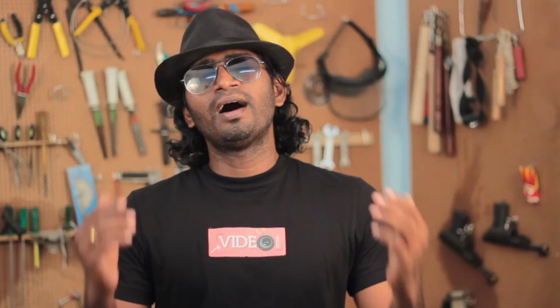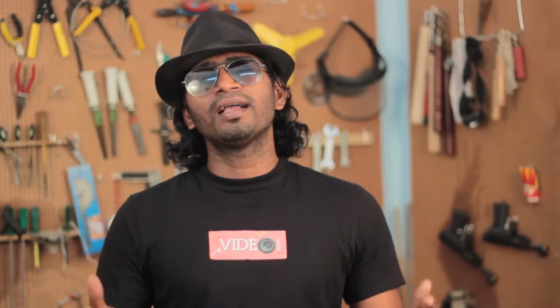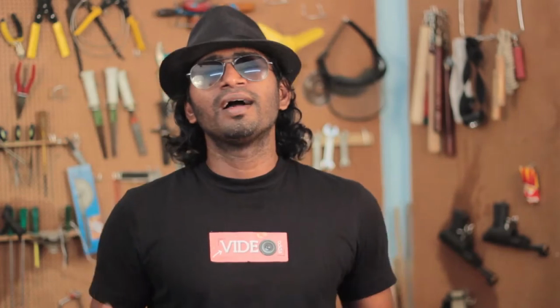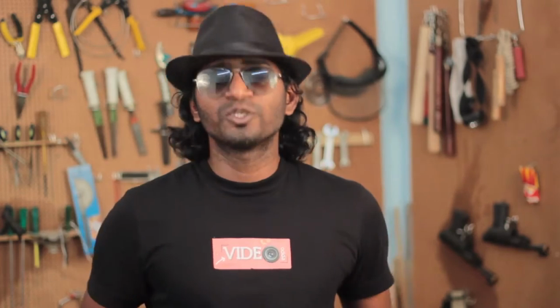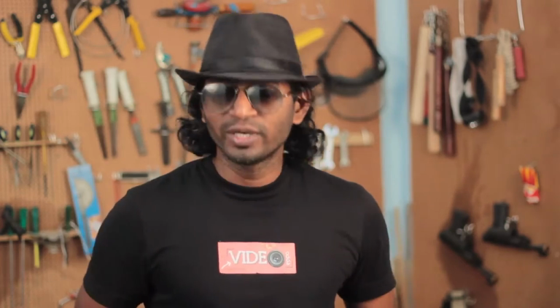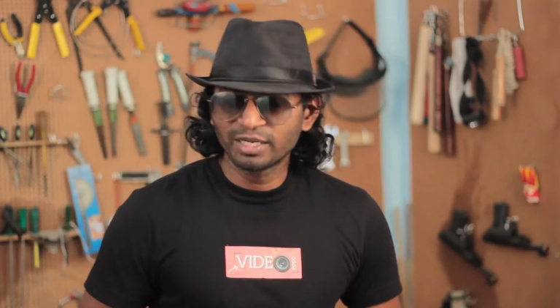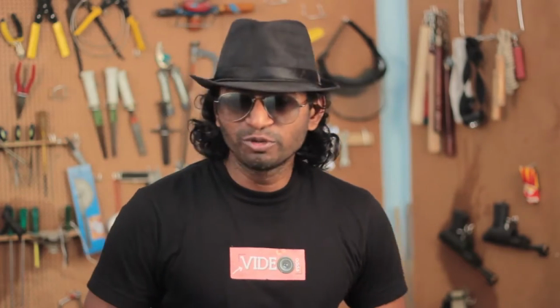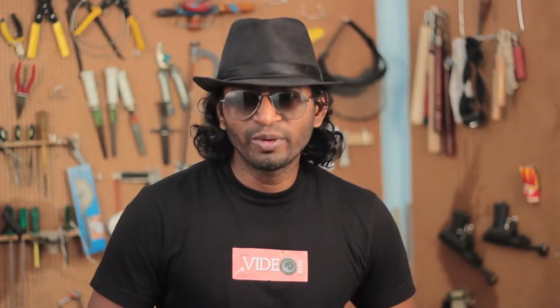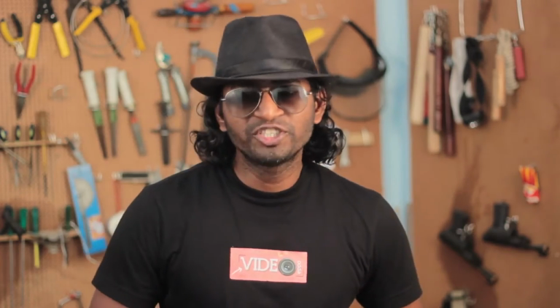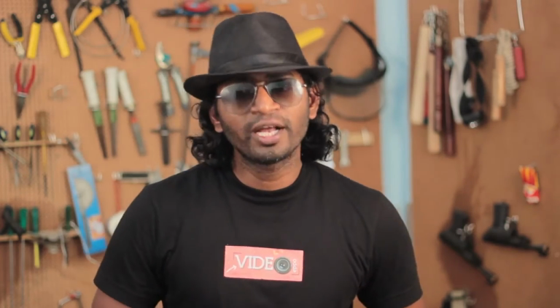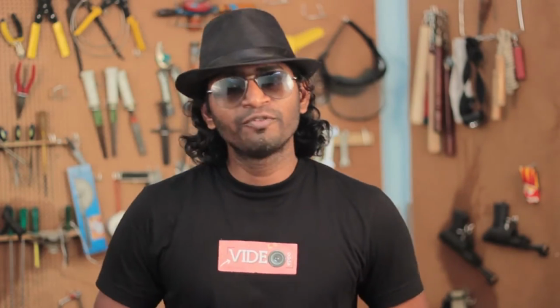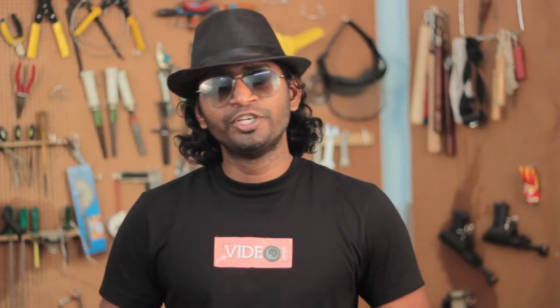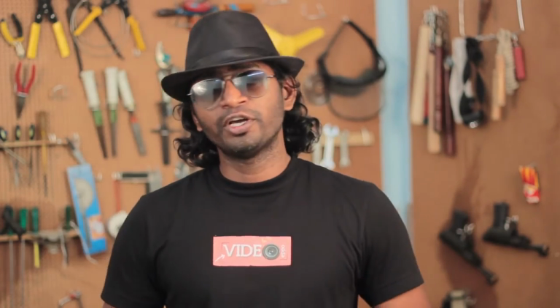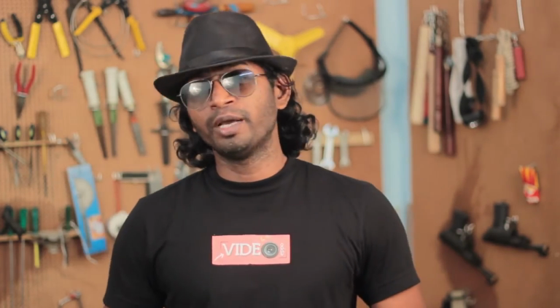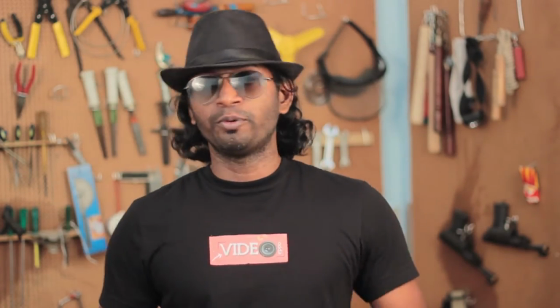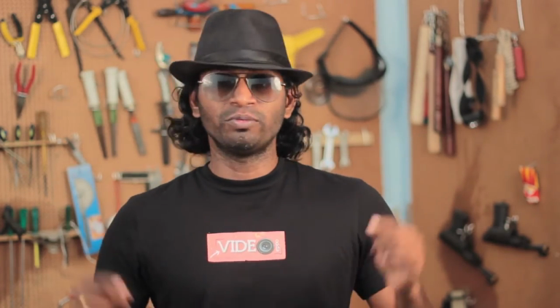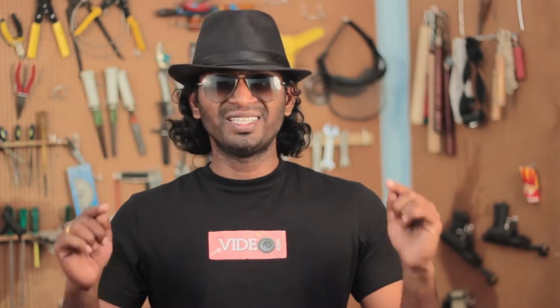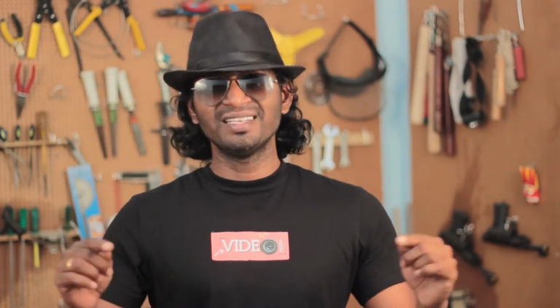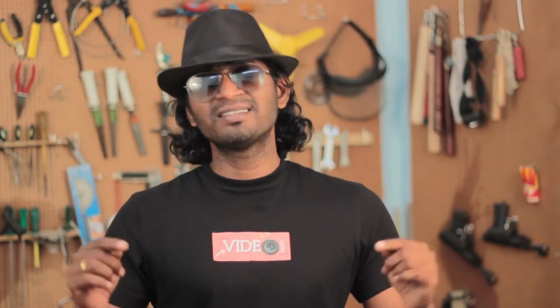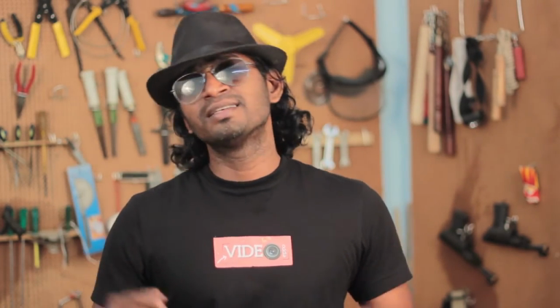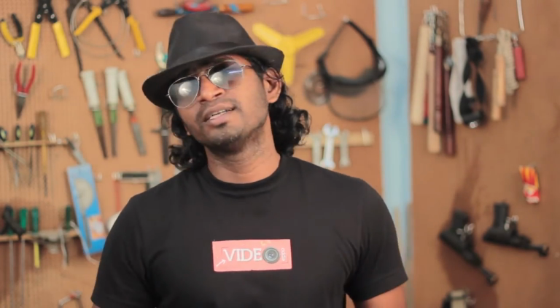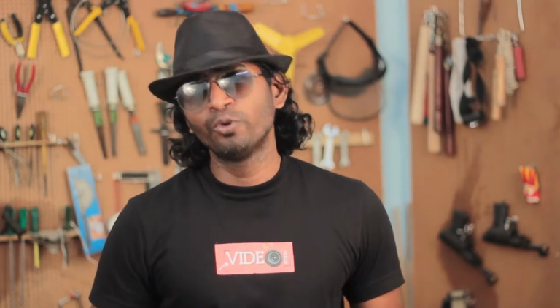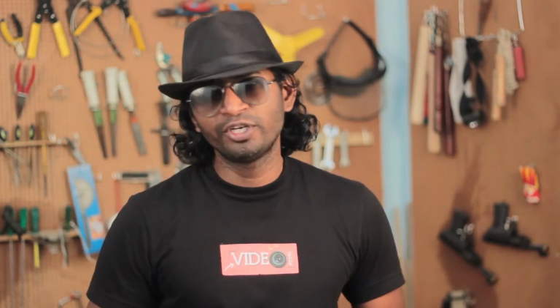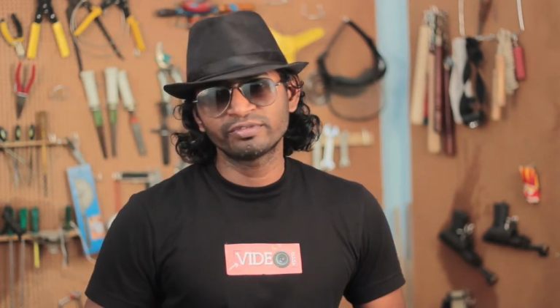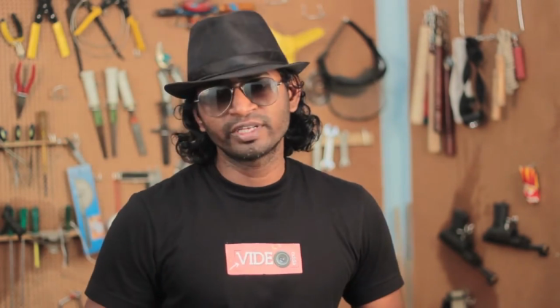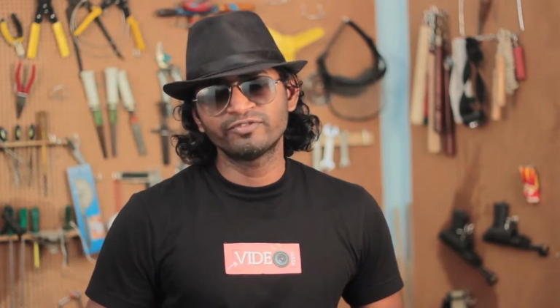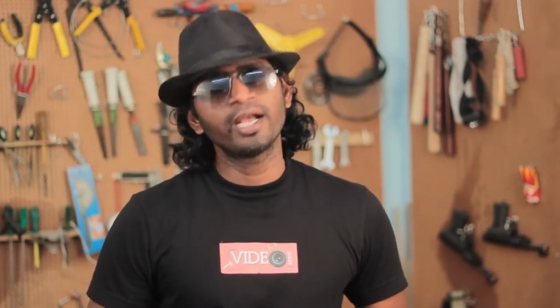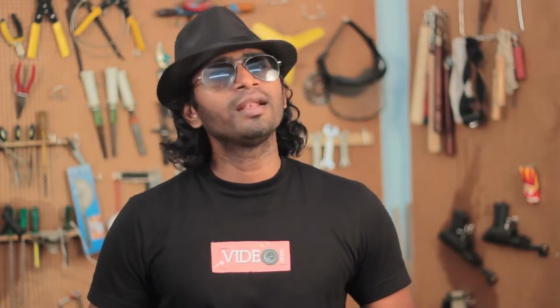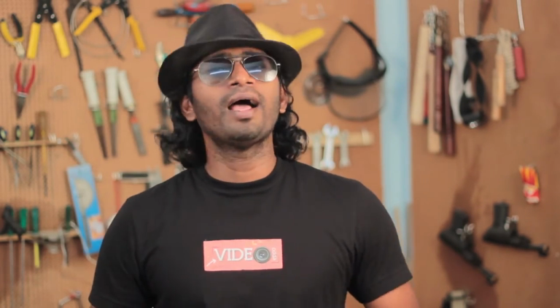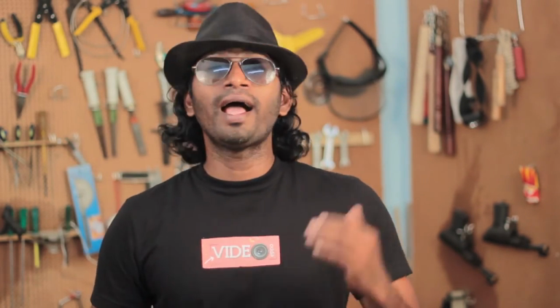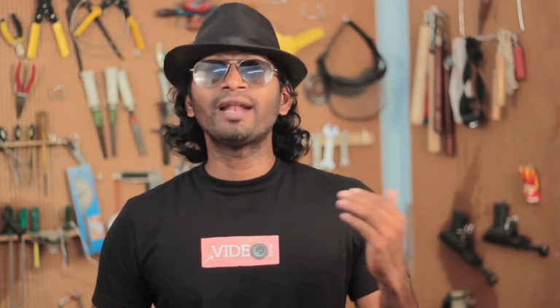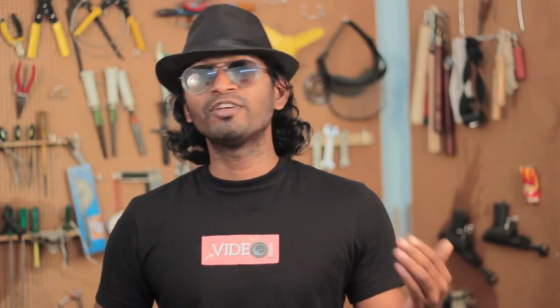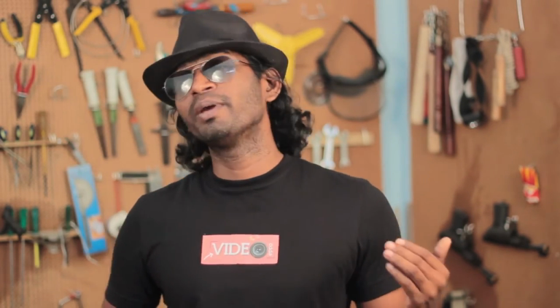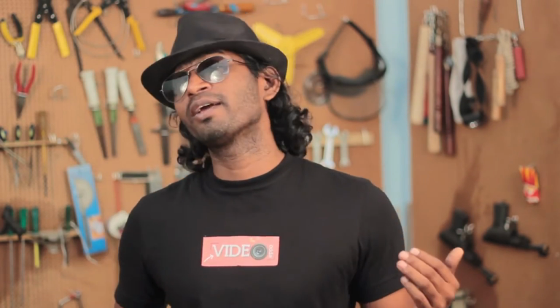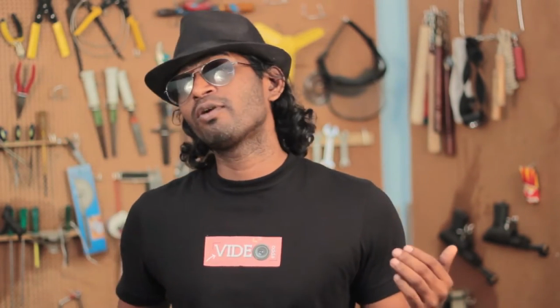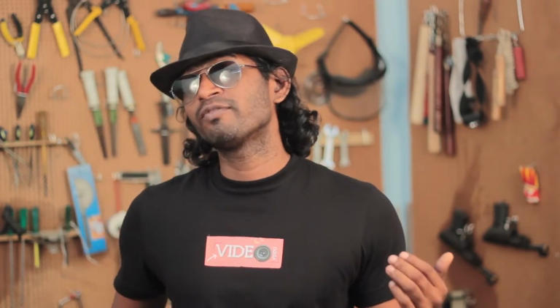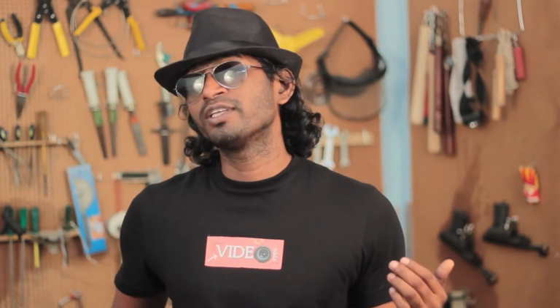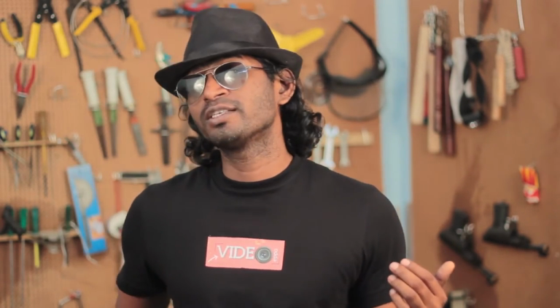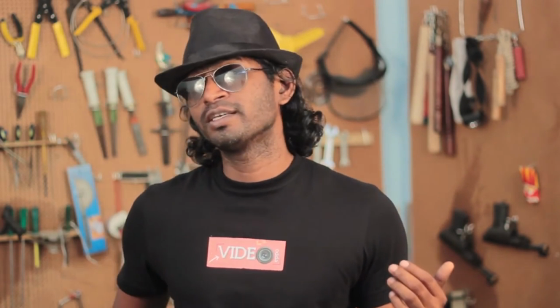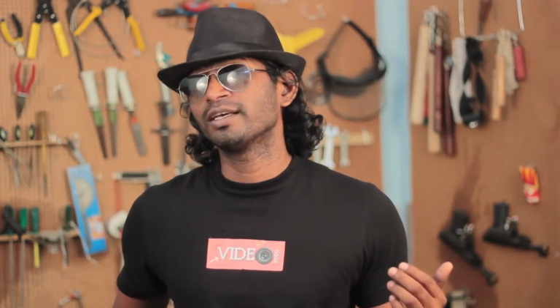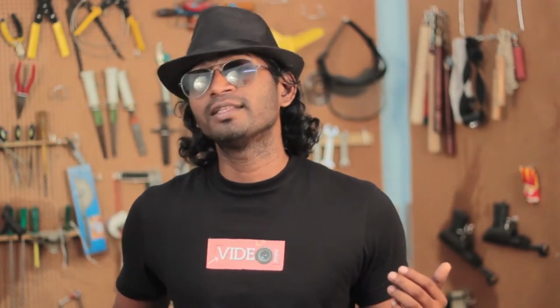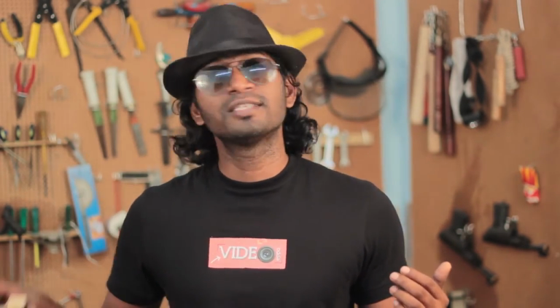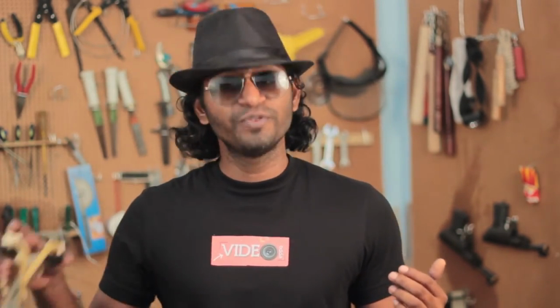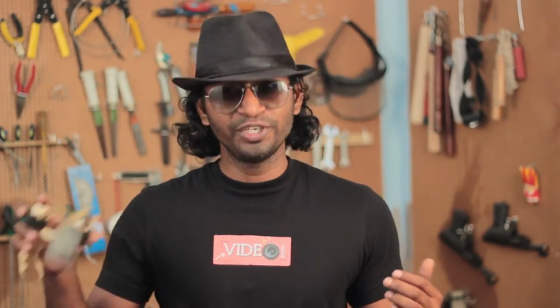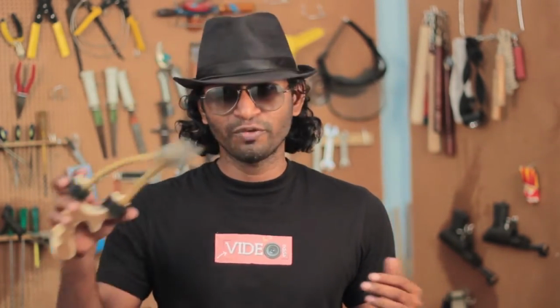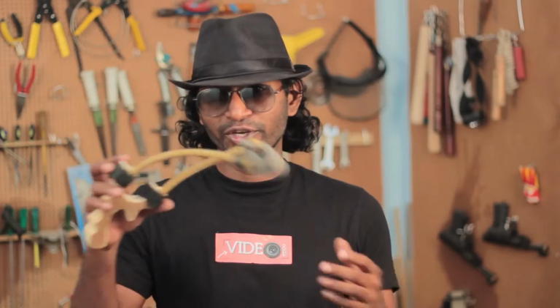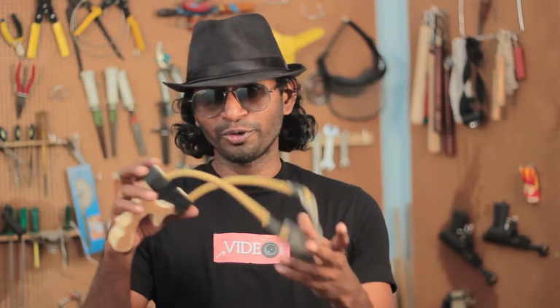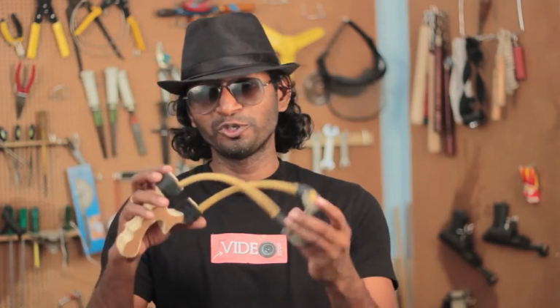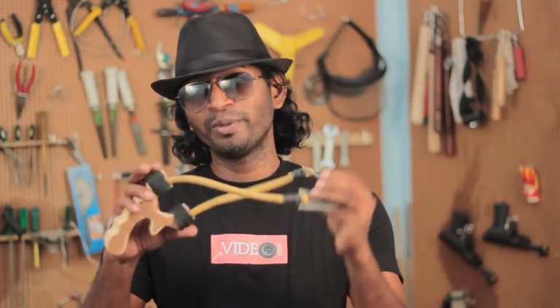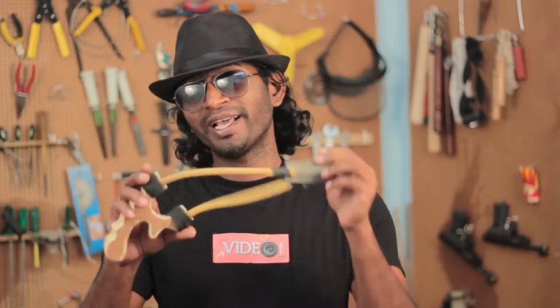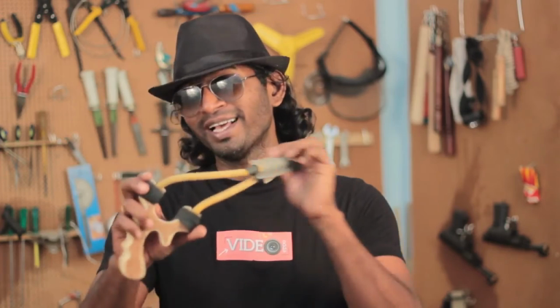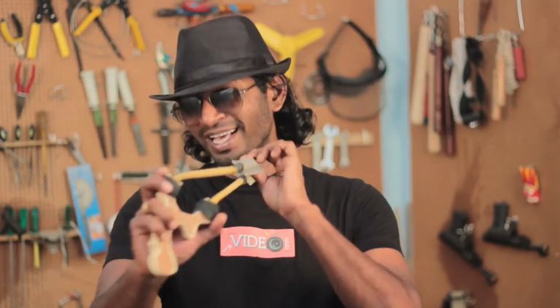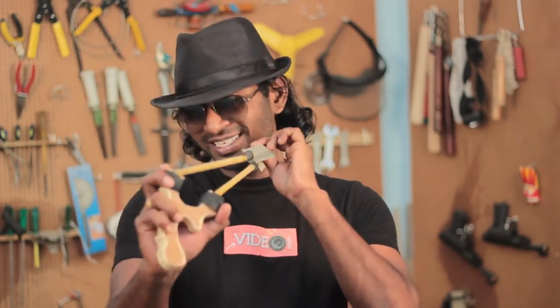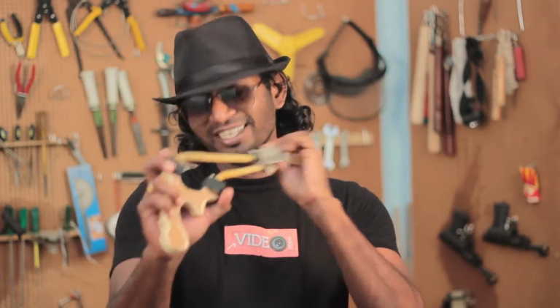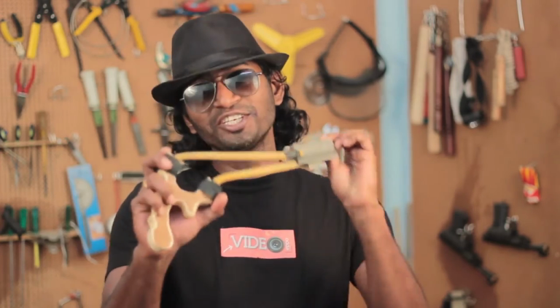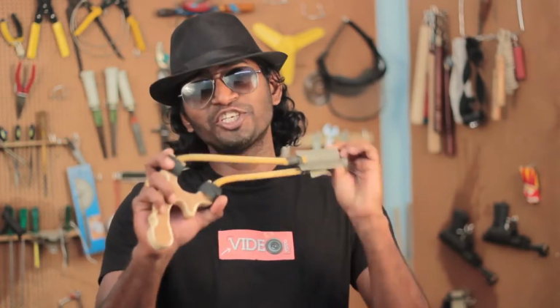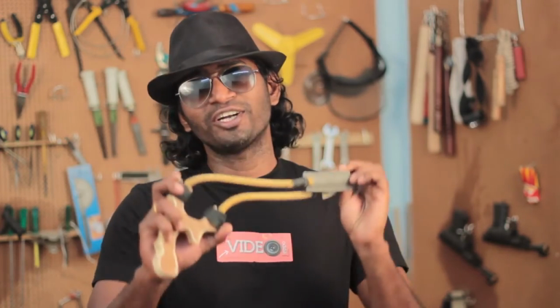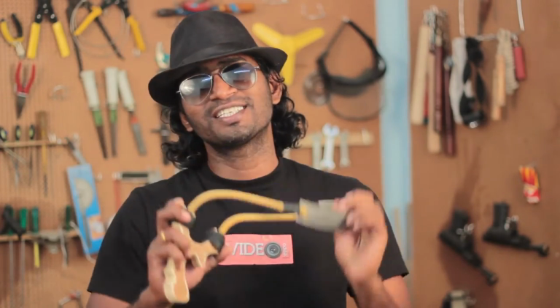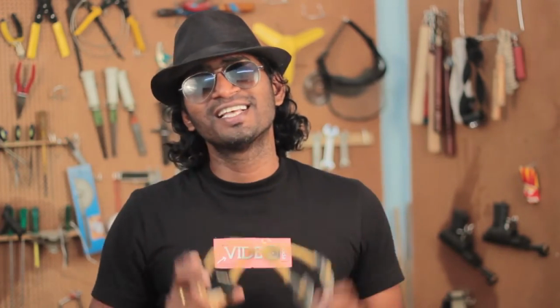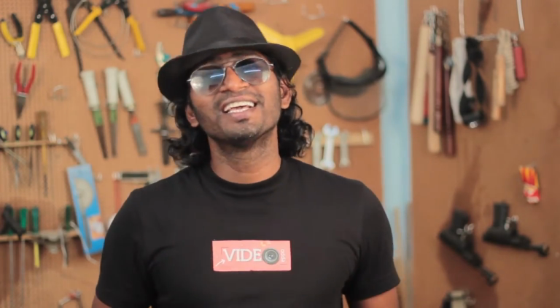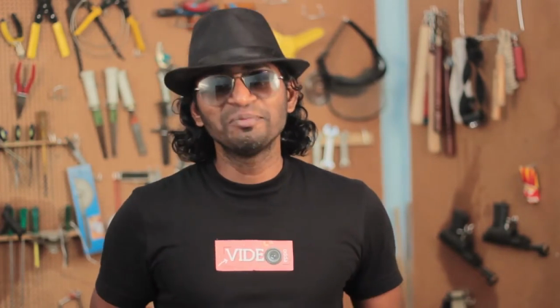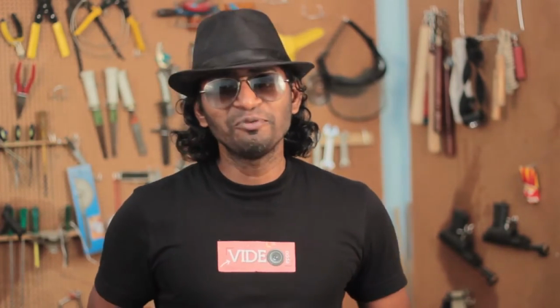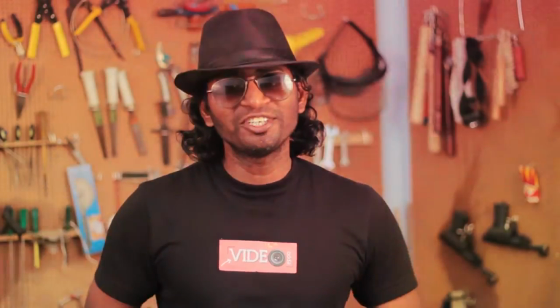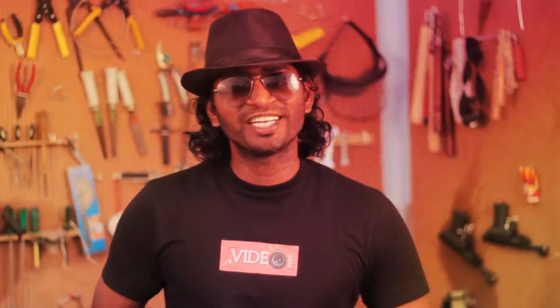Hi guys, welcome to my channel Video Epo. This is a do-it-yourself channel and we make a lot of things here. In this video, we are going to make slingshots. Keep watching.